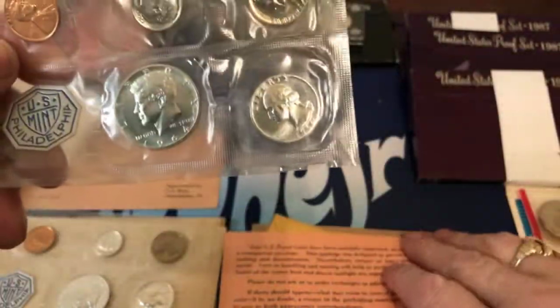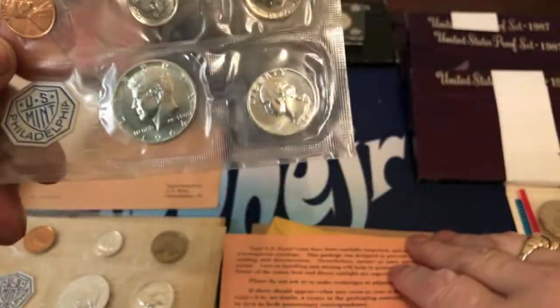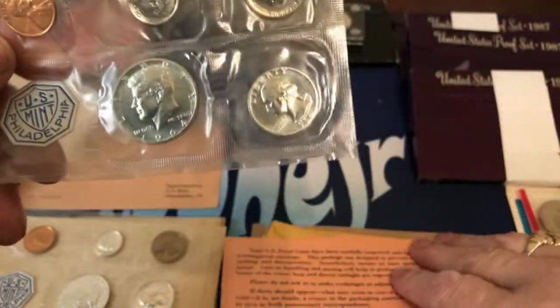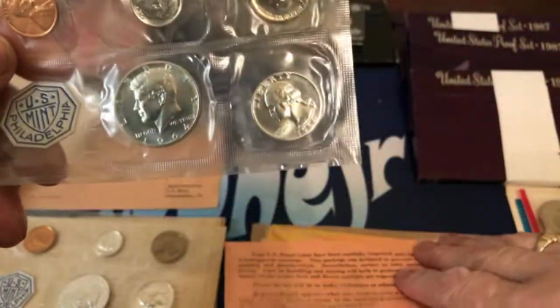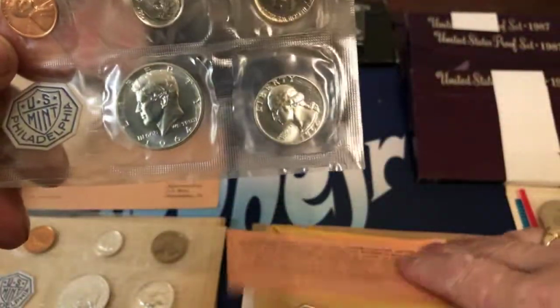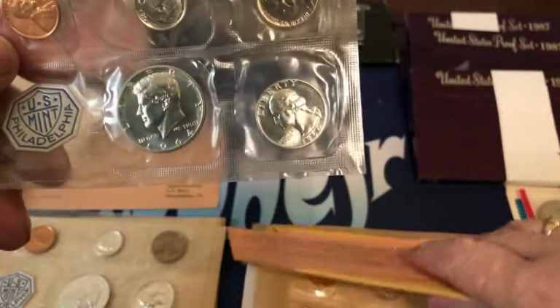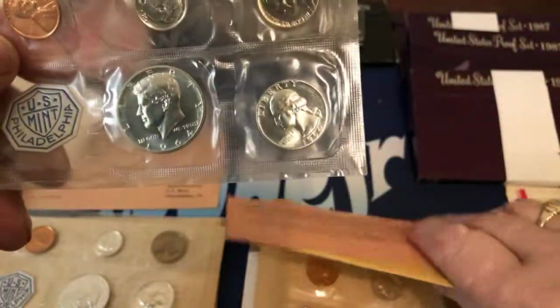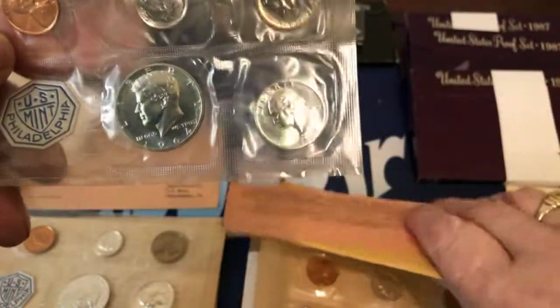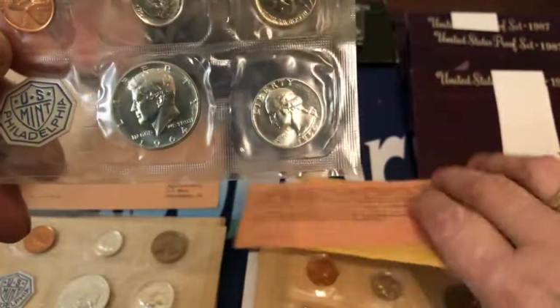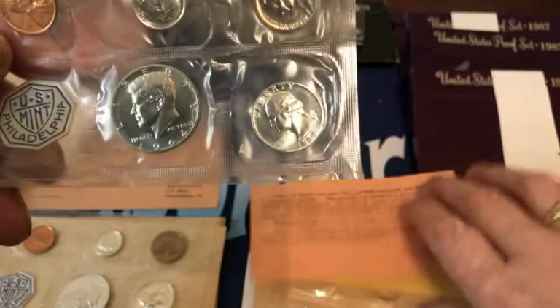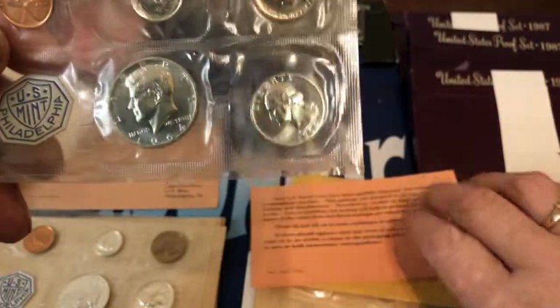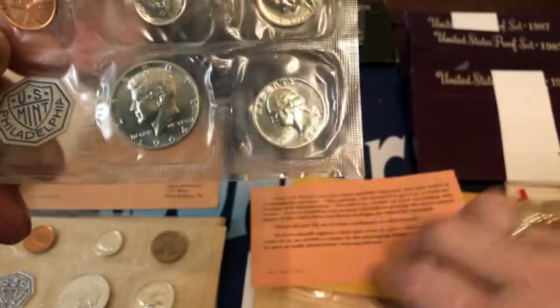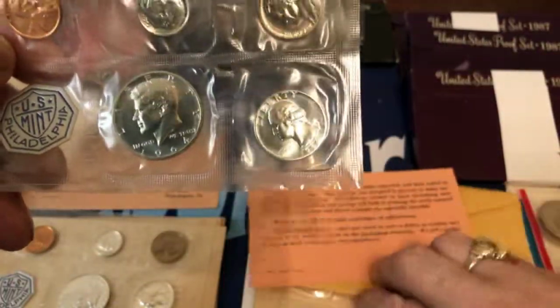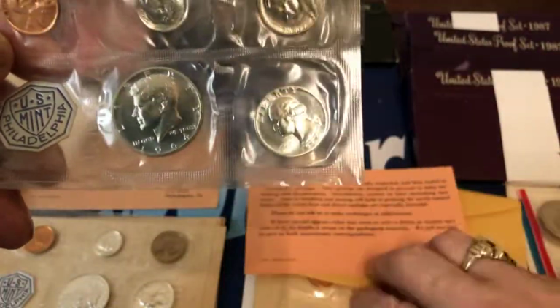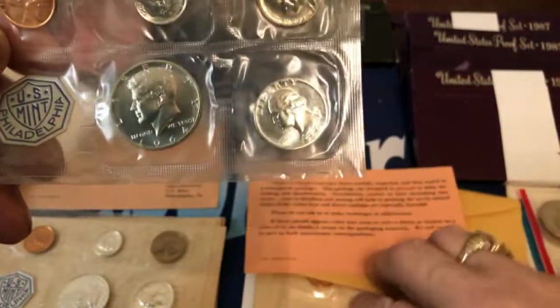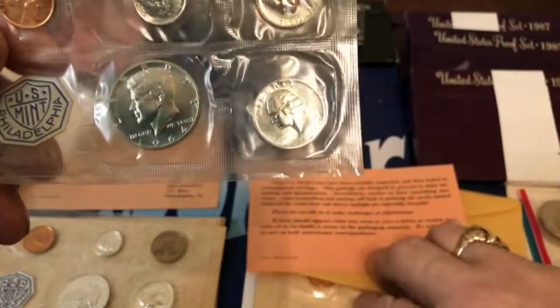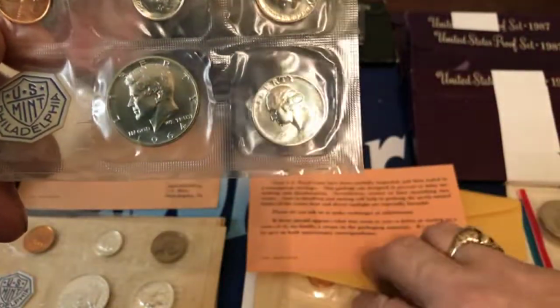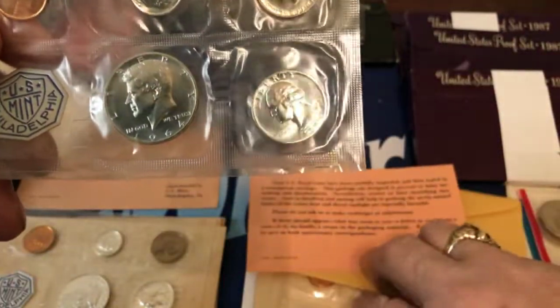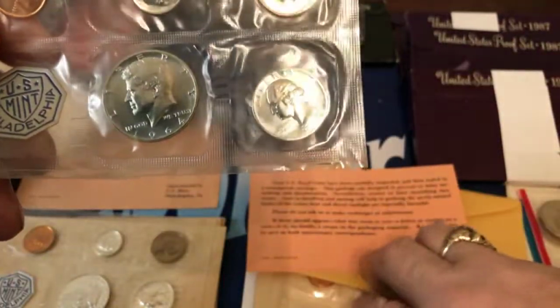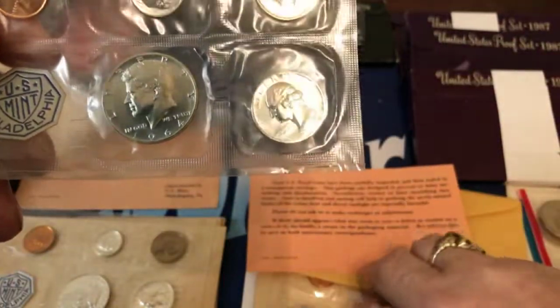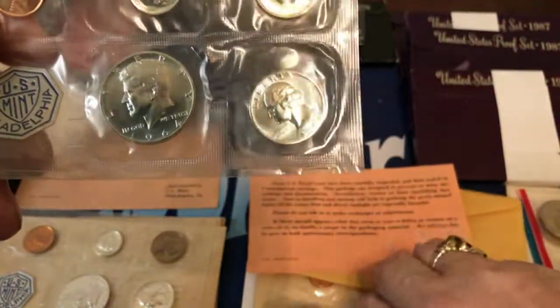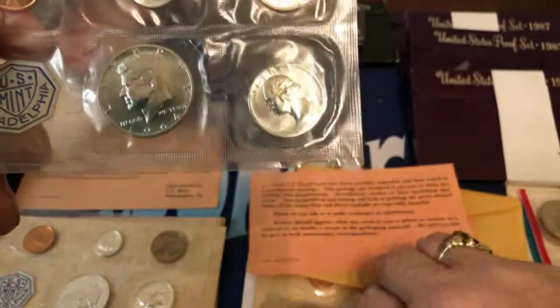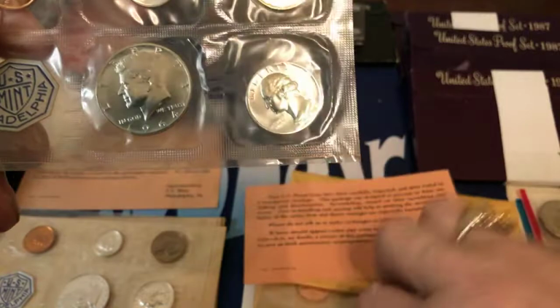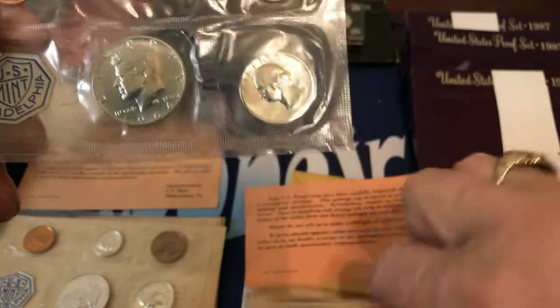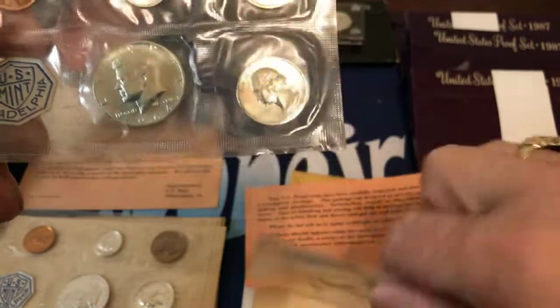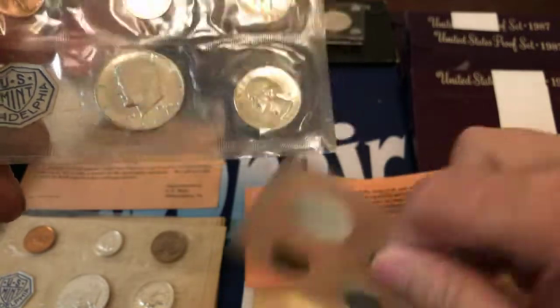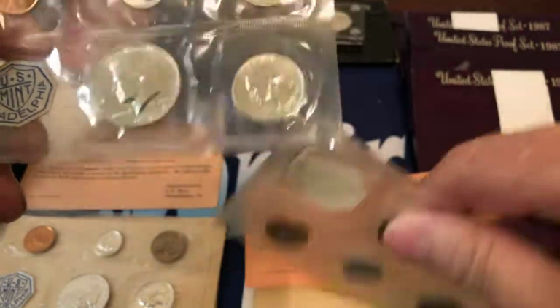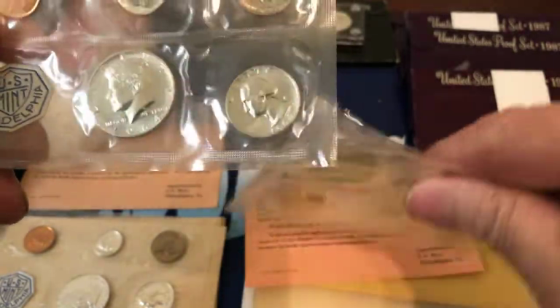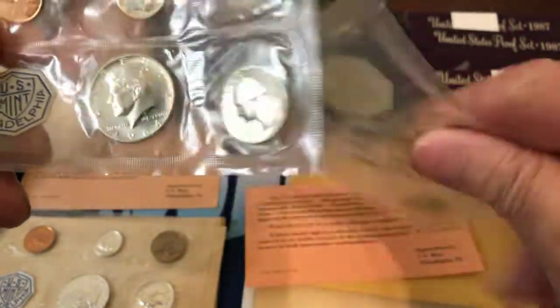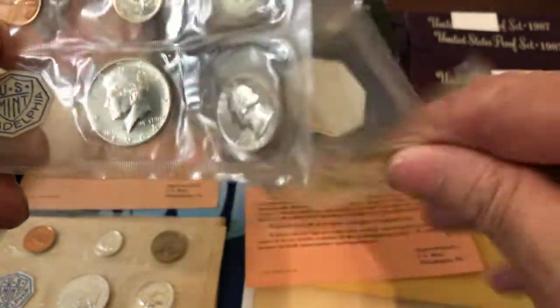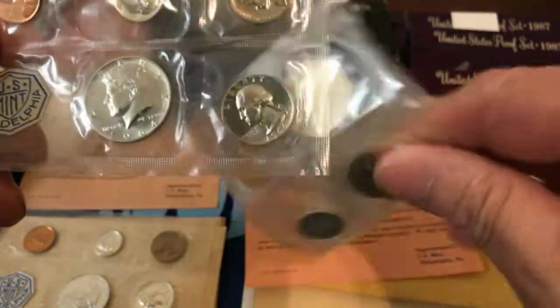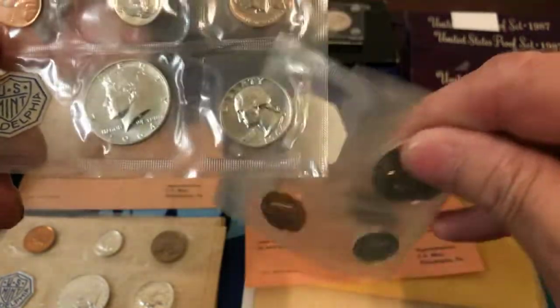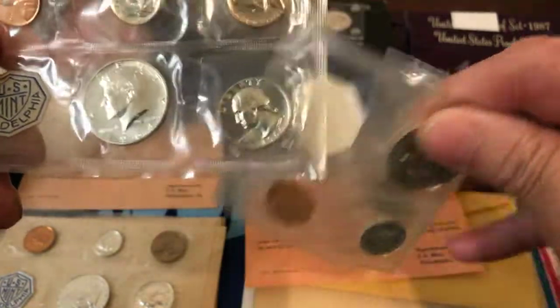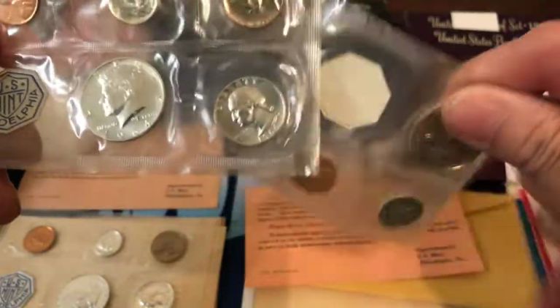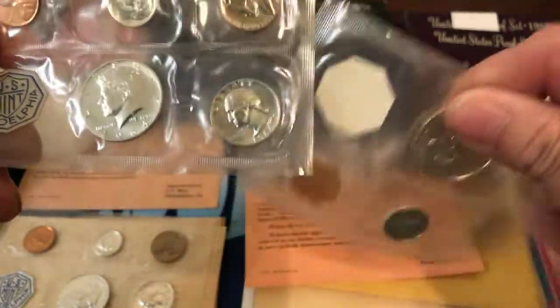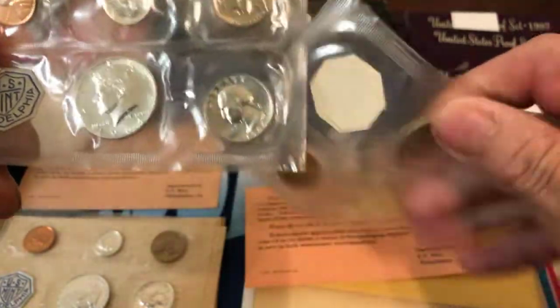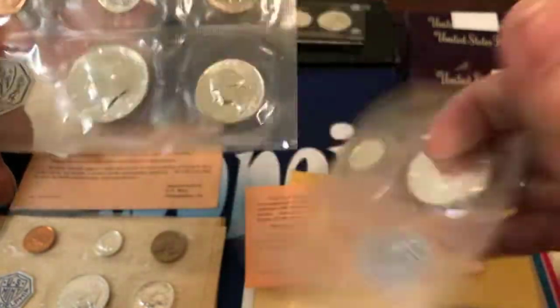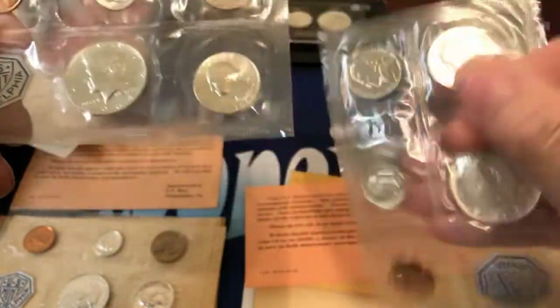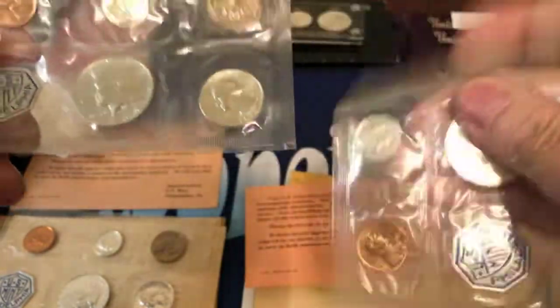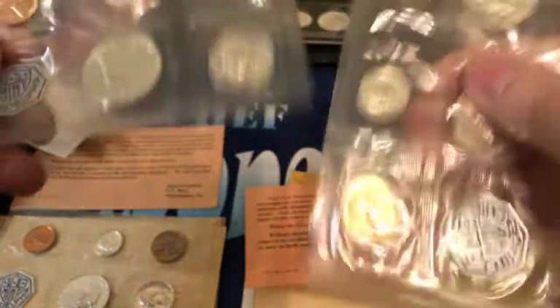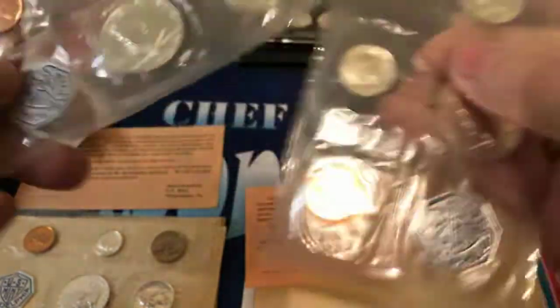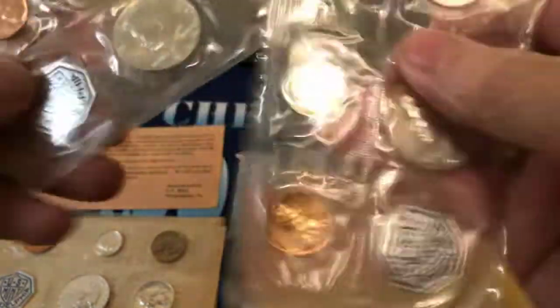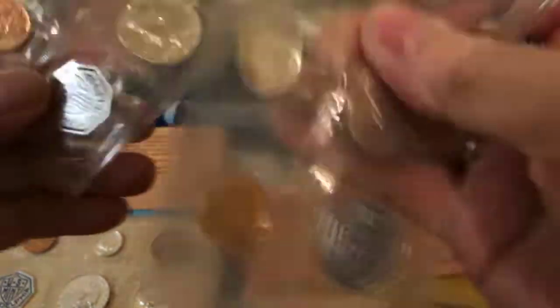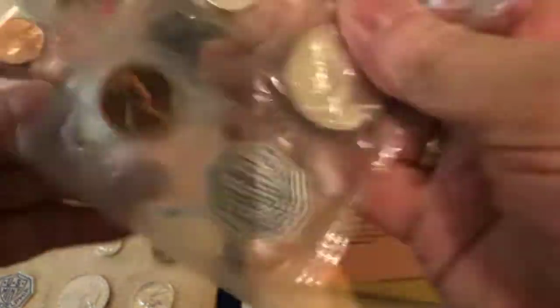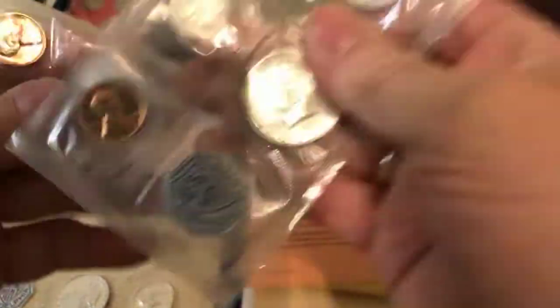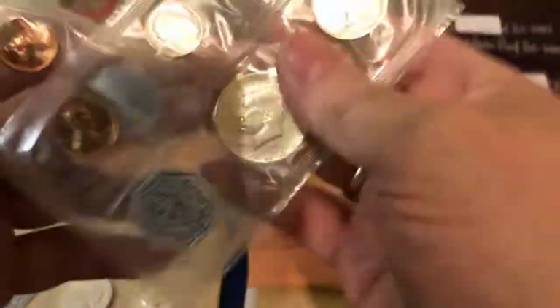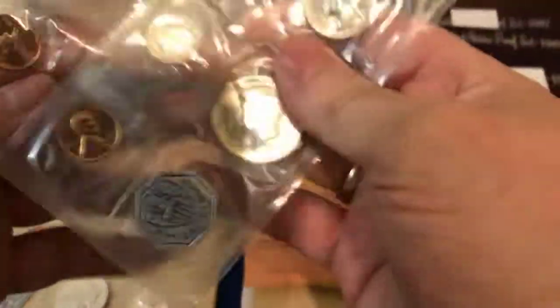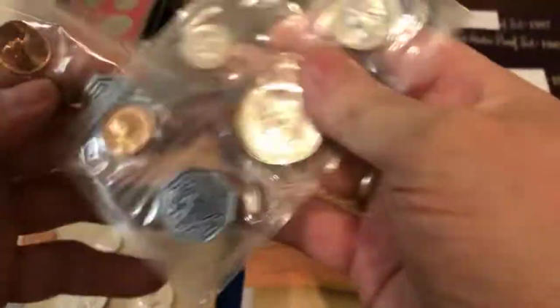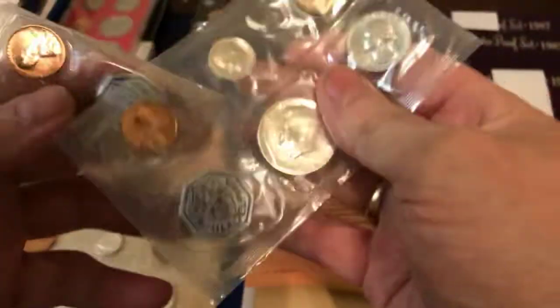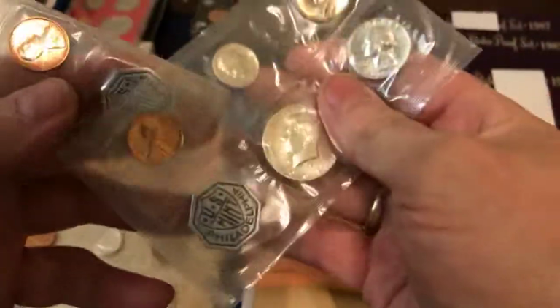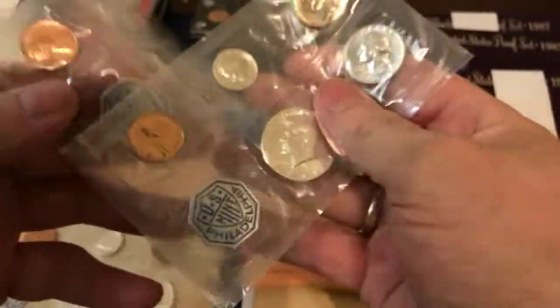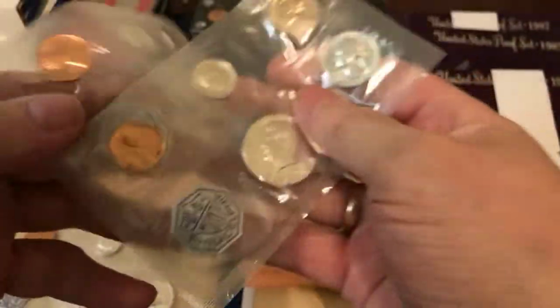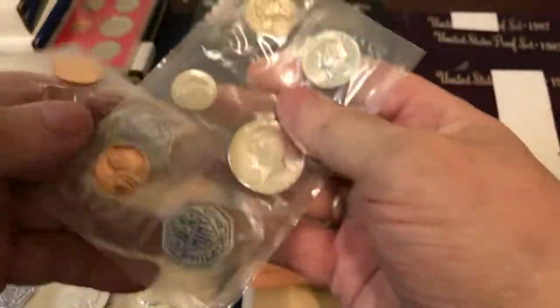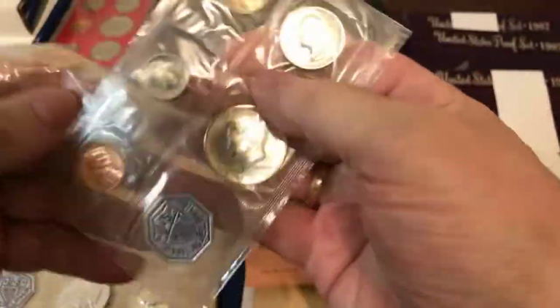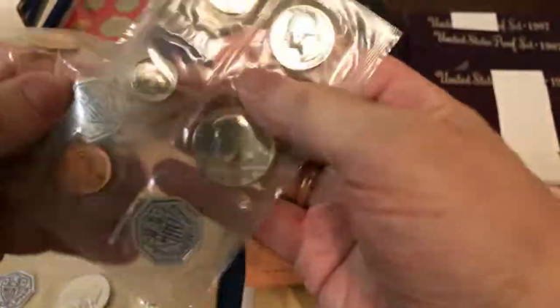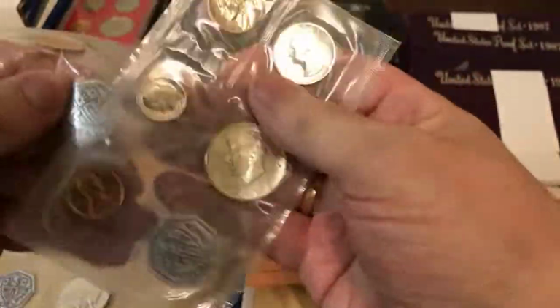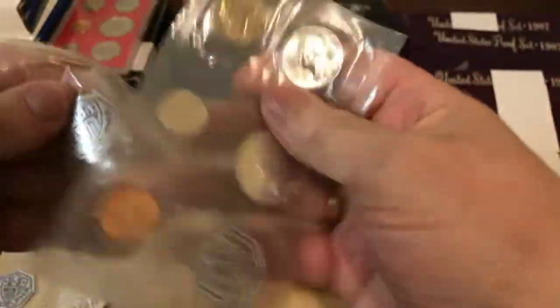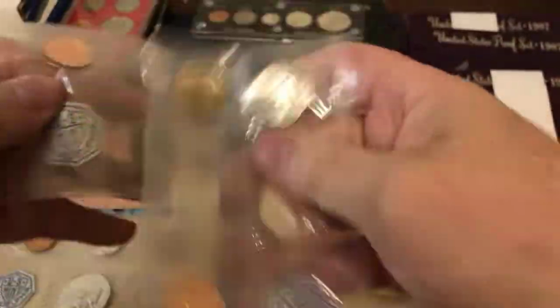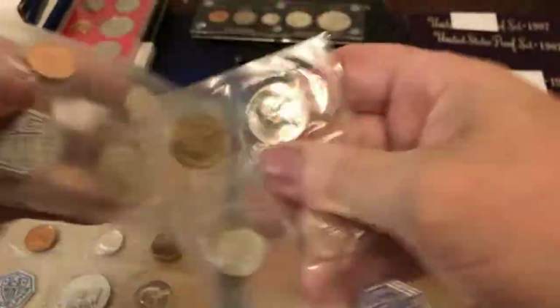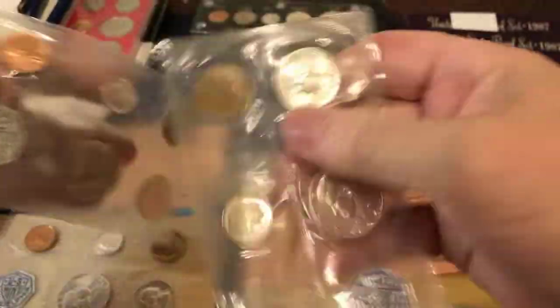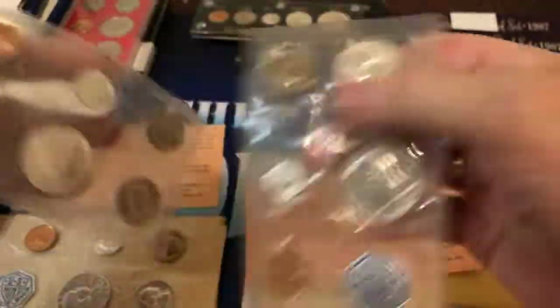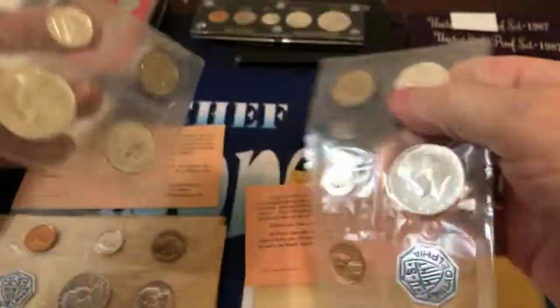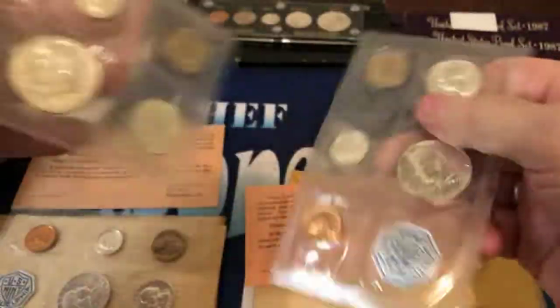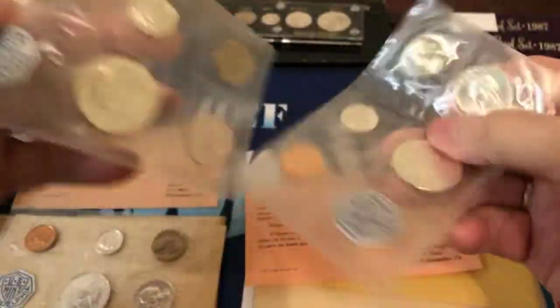Actually I got two of them. I don't know why I got two. But here's the two.